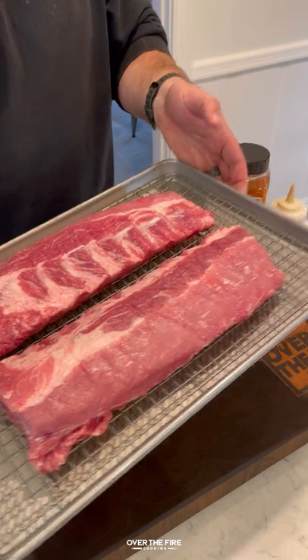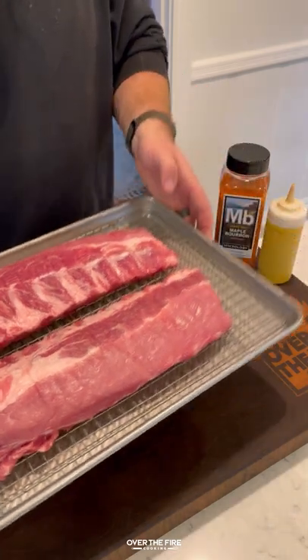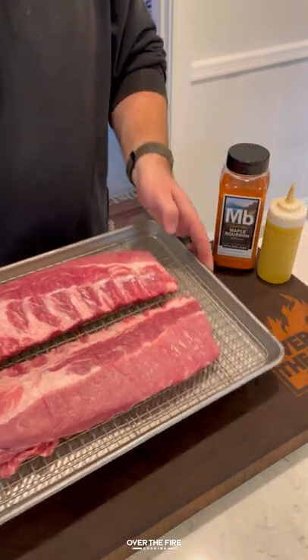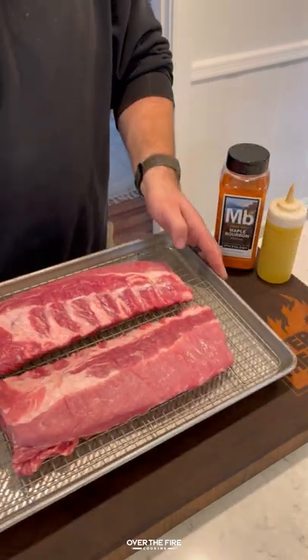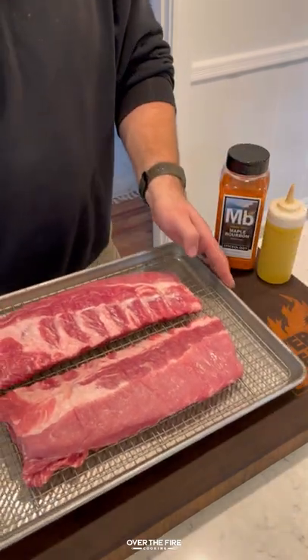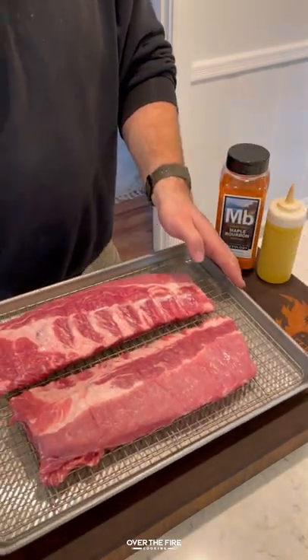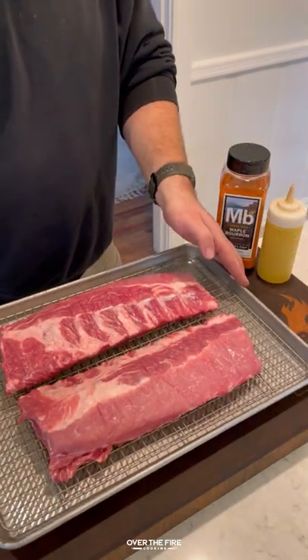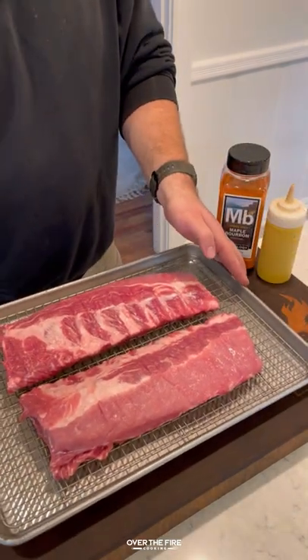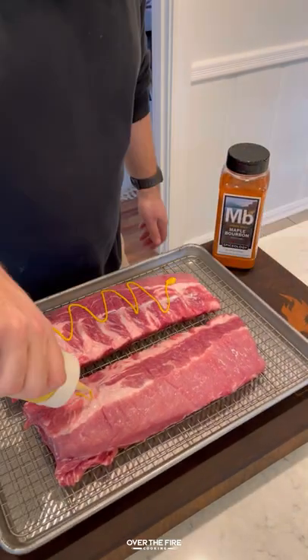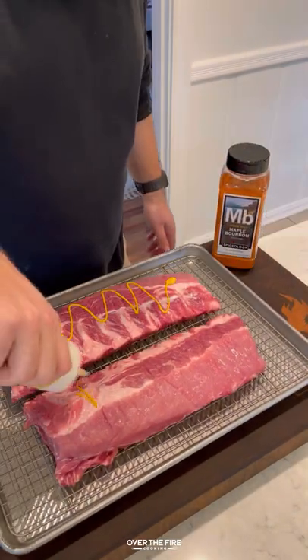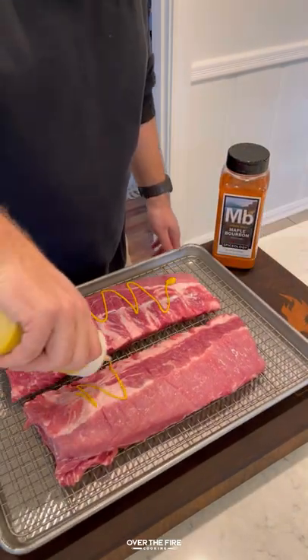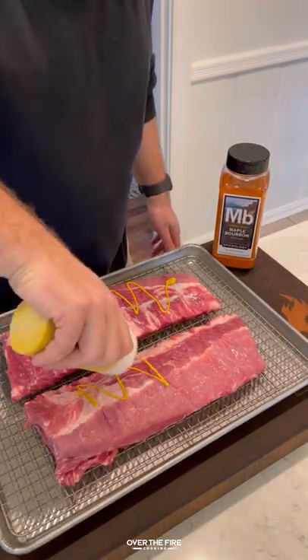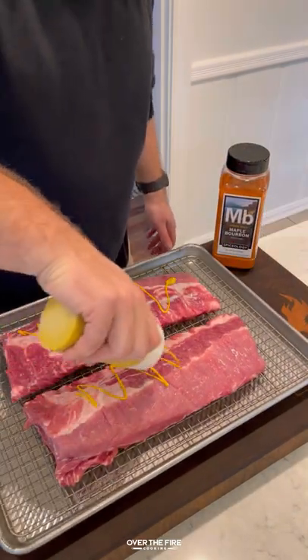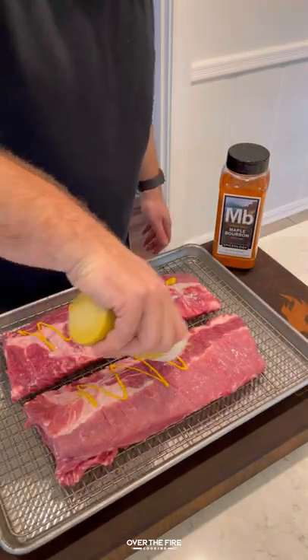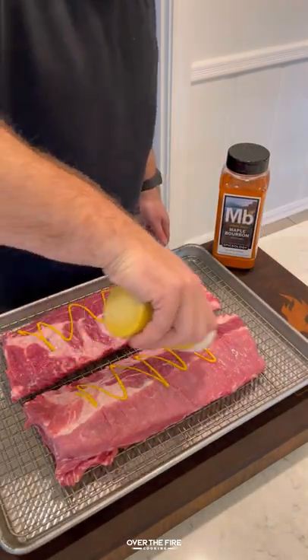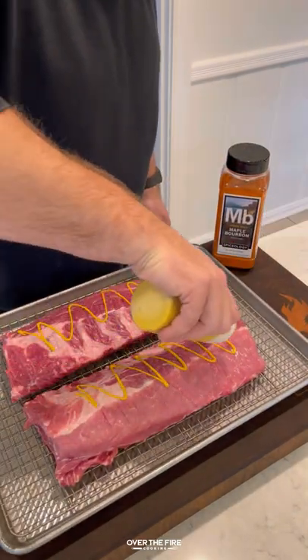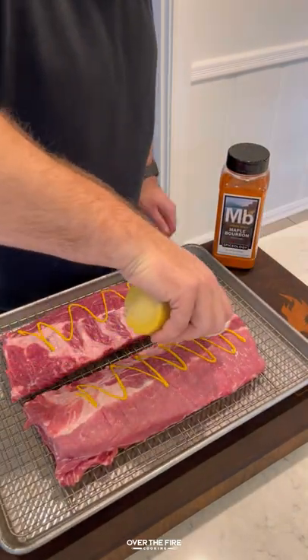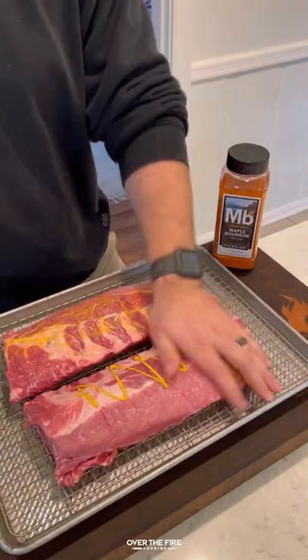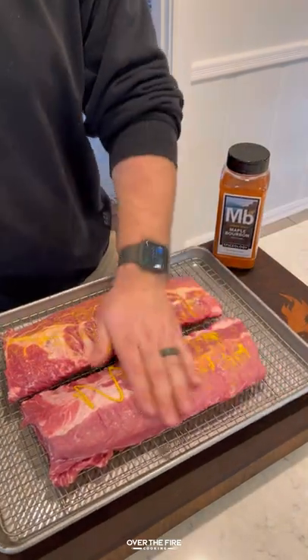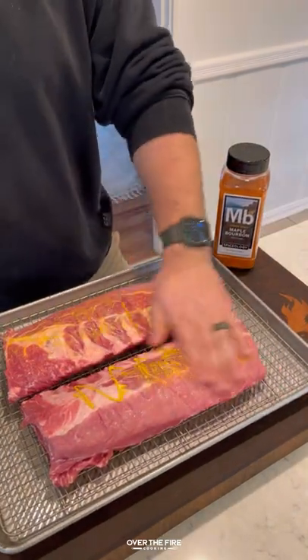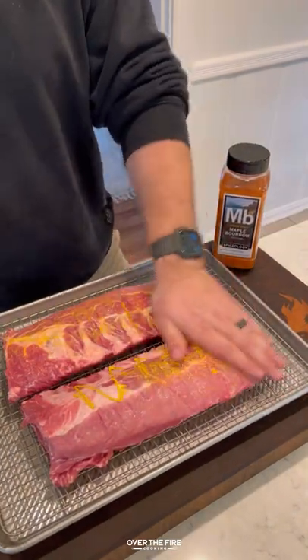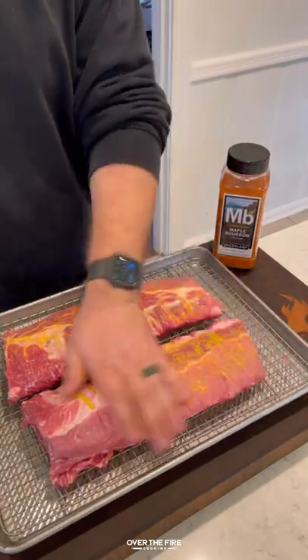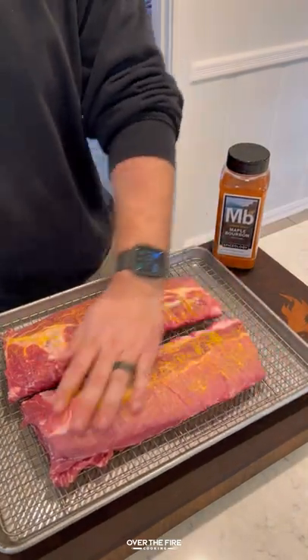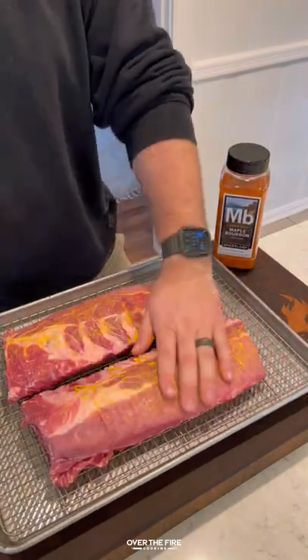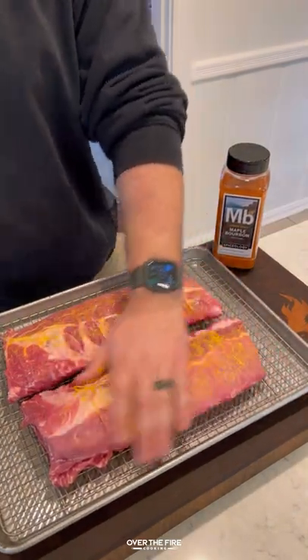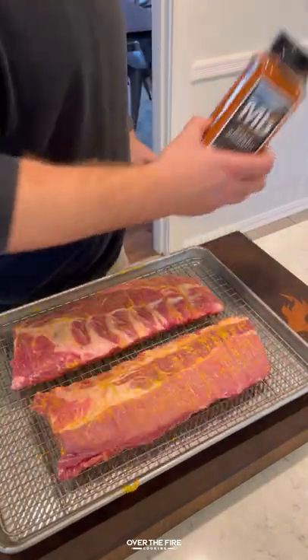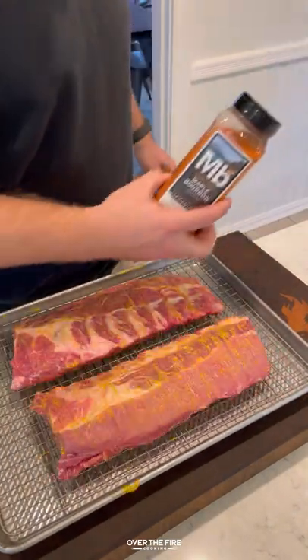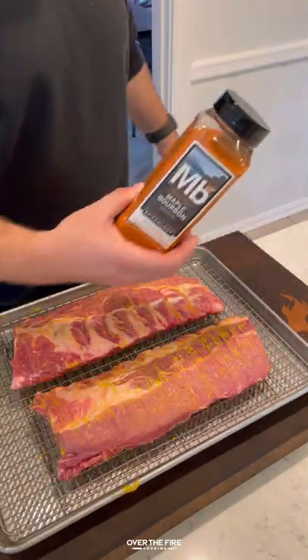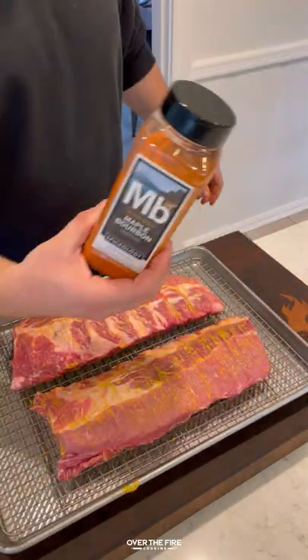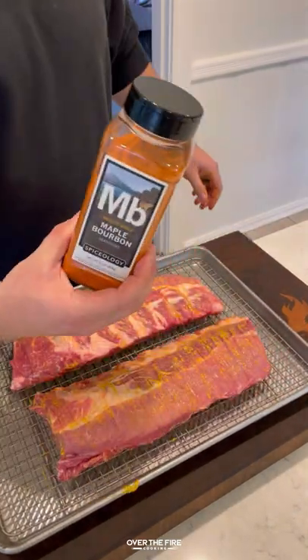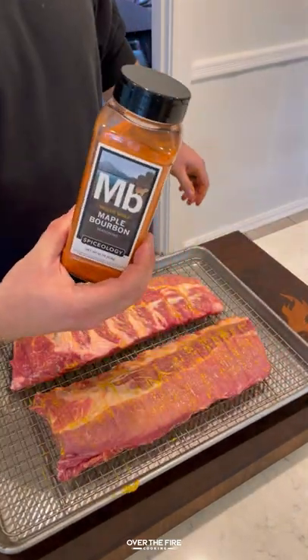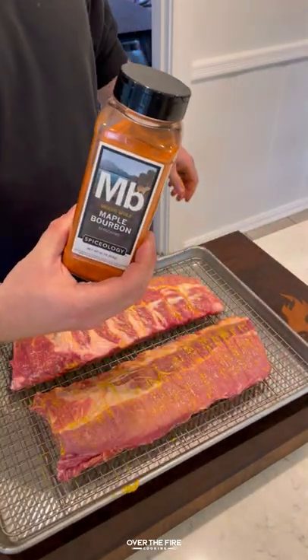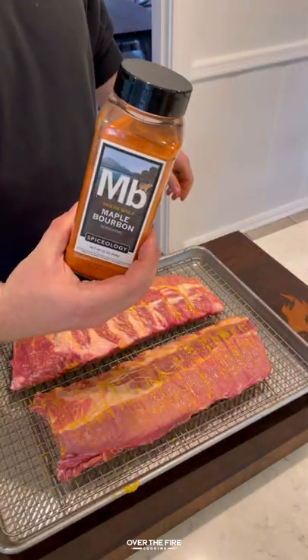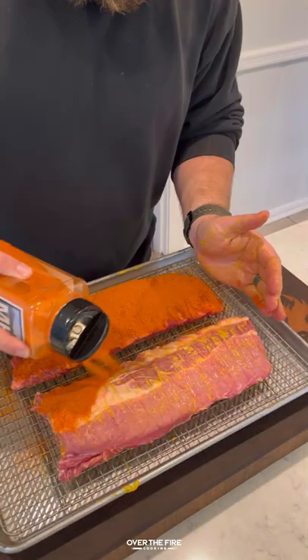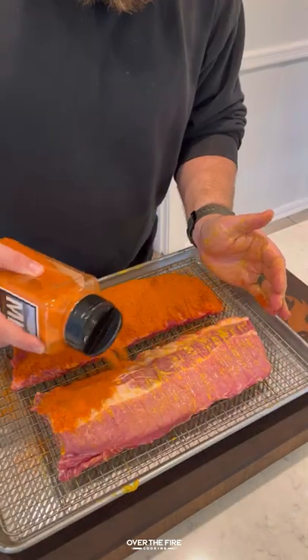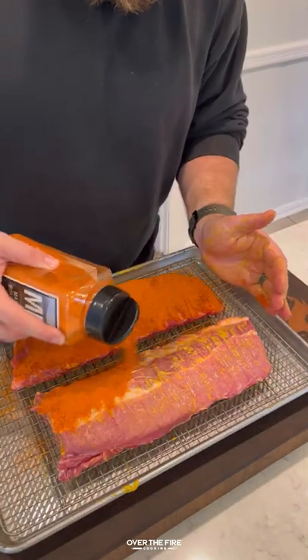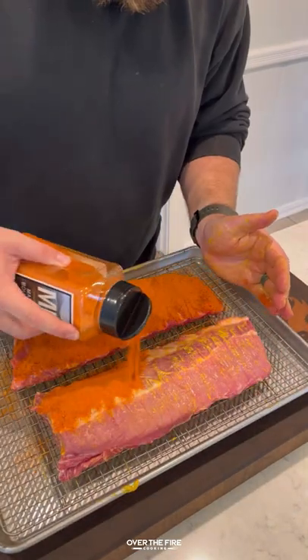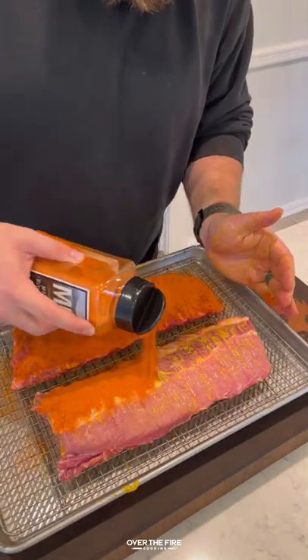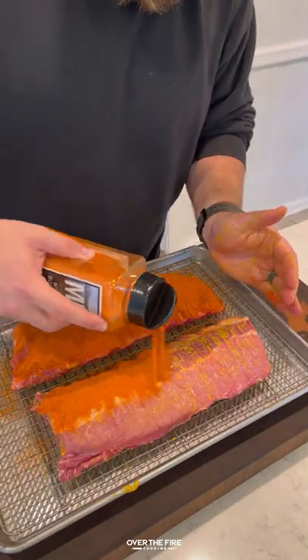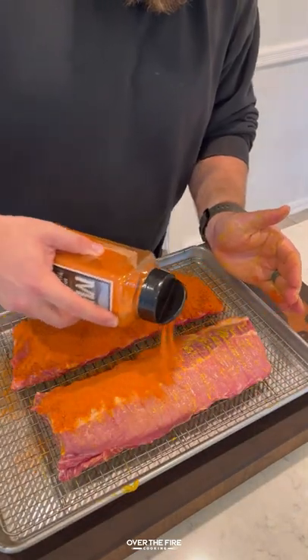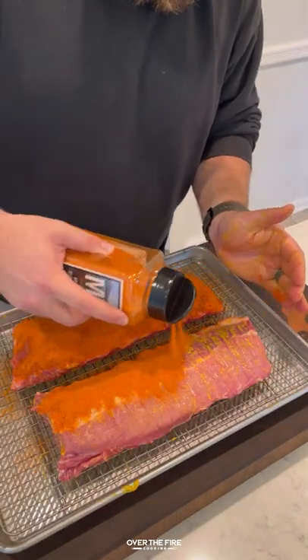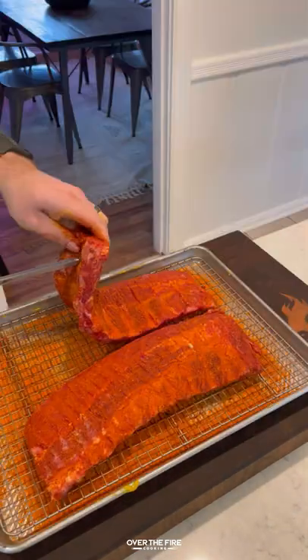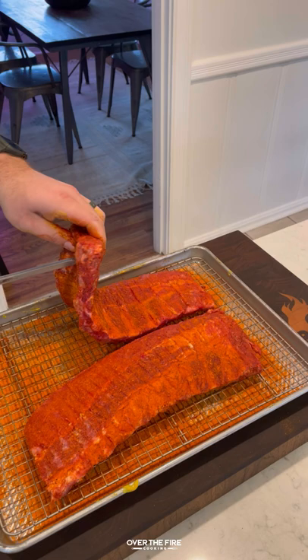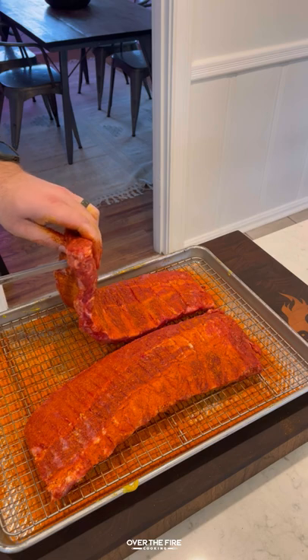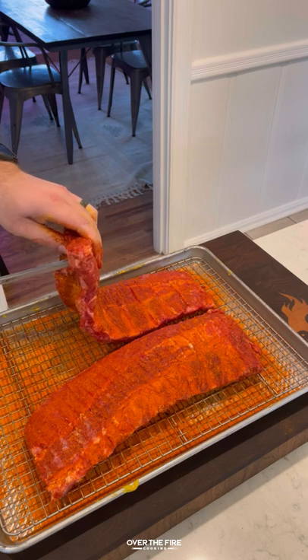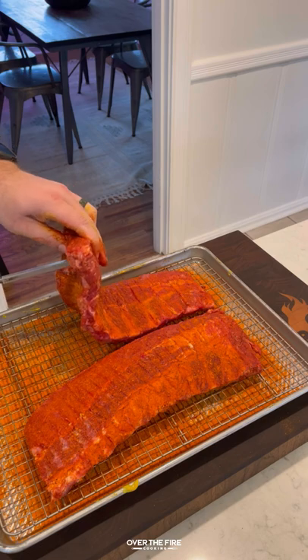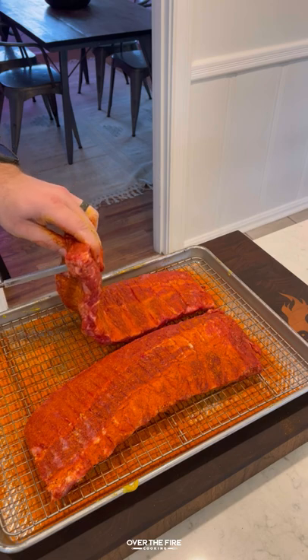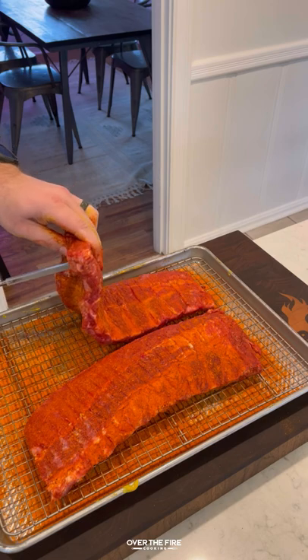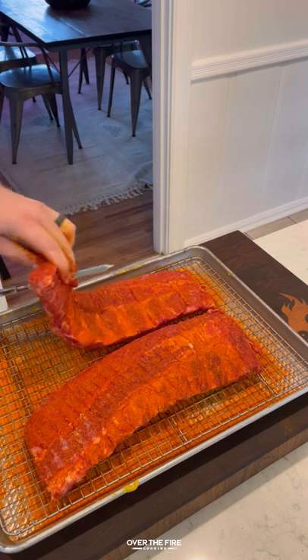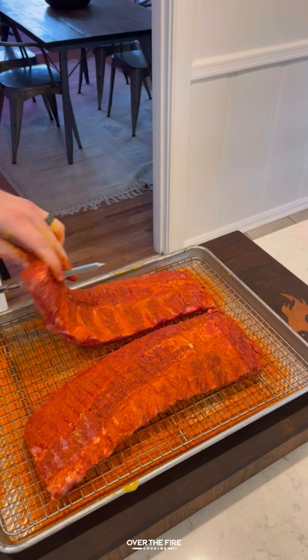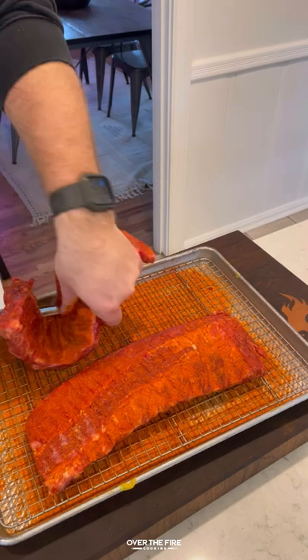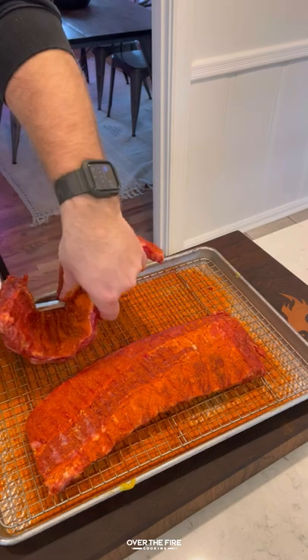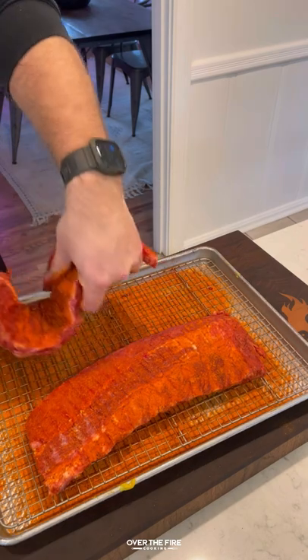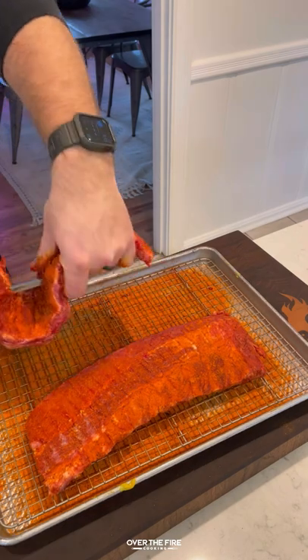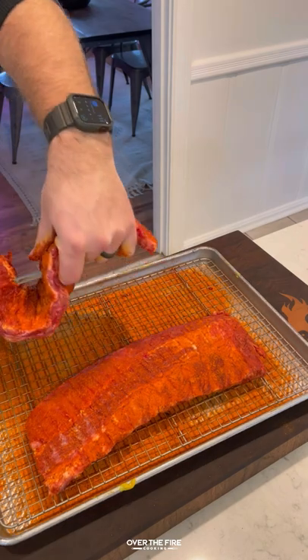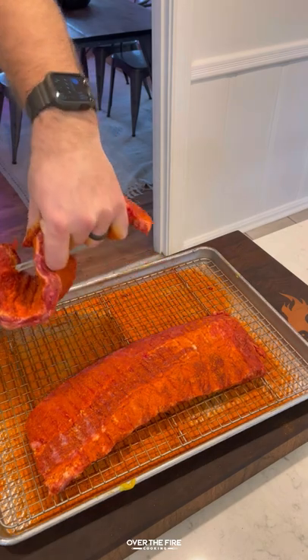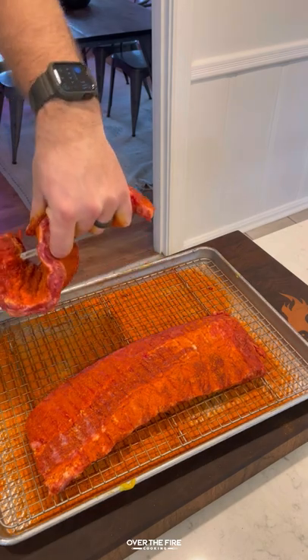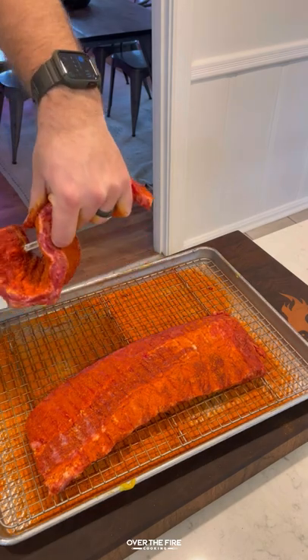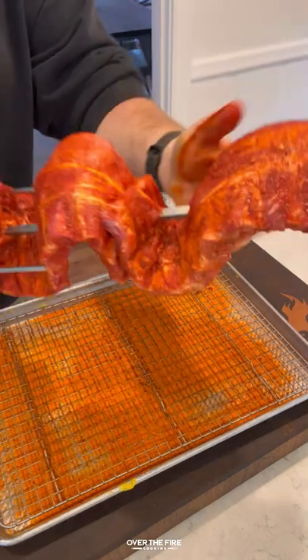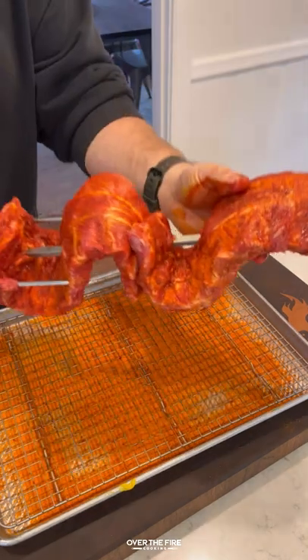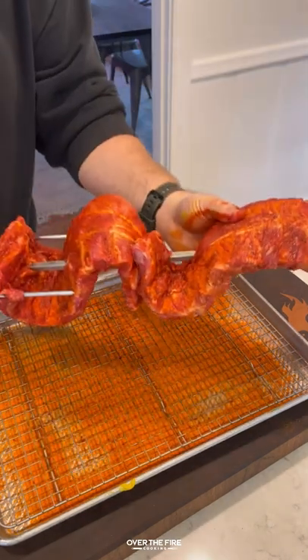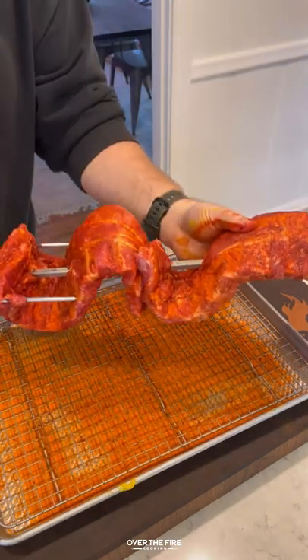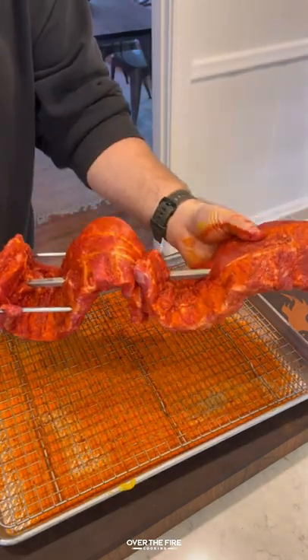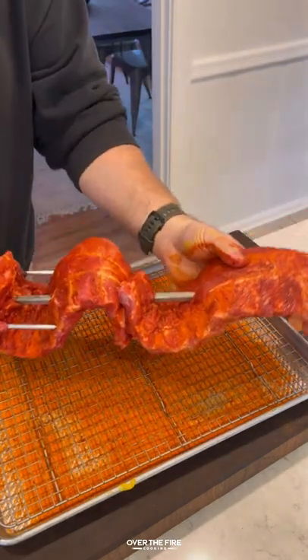Maple Gochujang Rotisserie Ribs with Buffalo Trace. Got two racks of ribs lathered with mustard and seasoned with my maple bourbon seasoning.